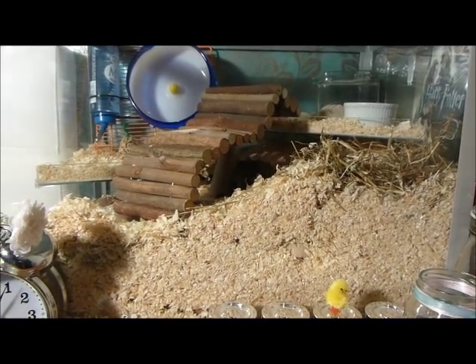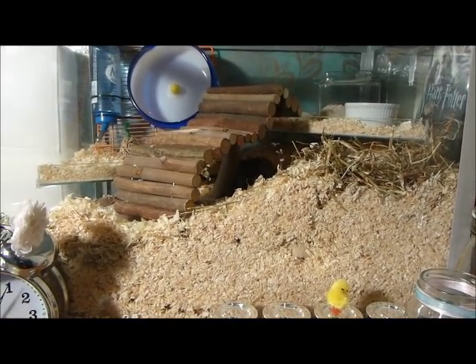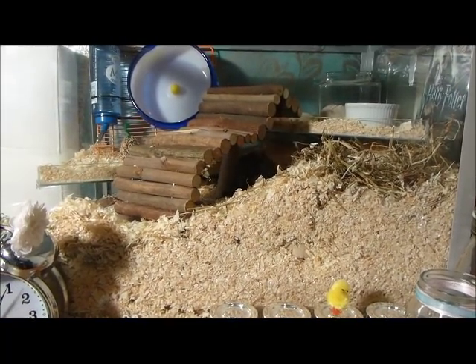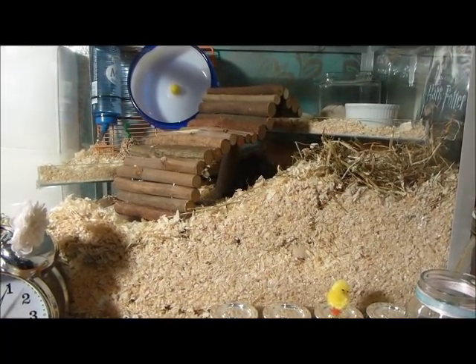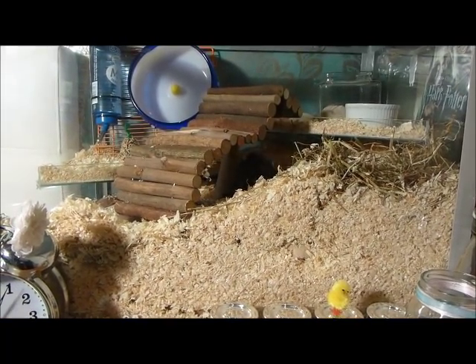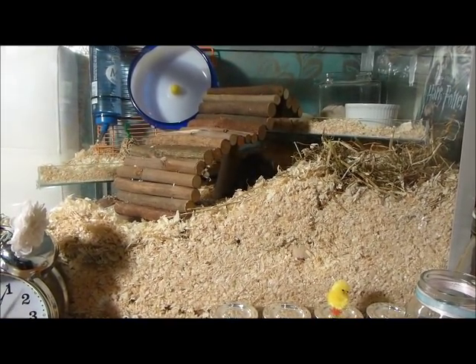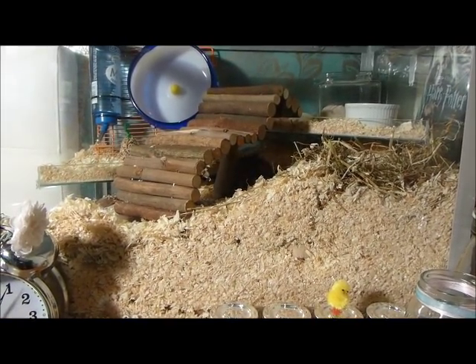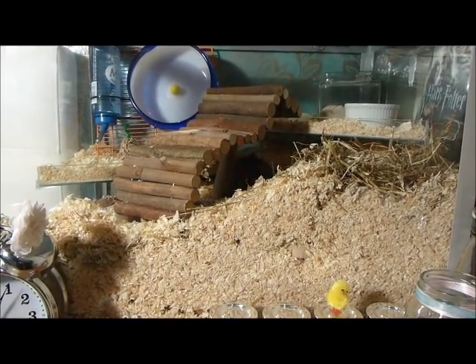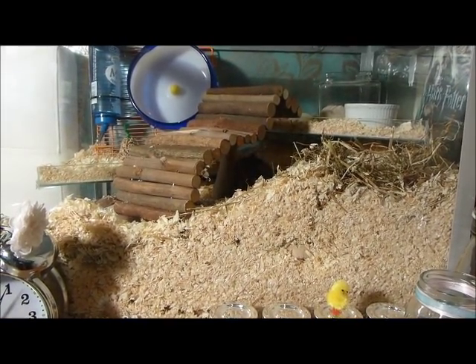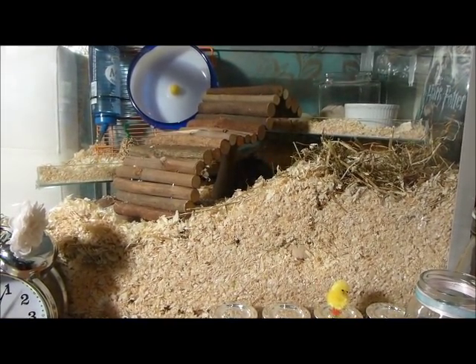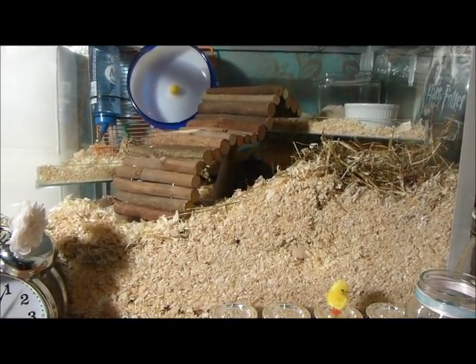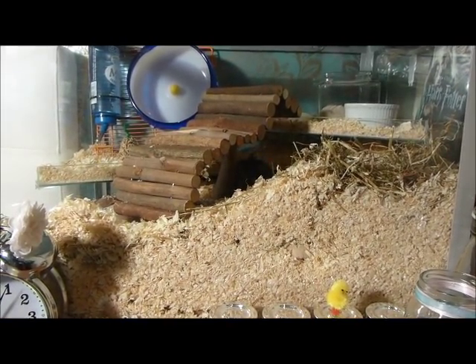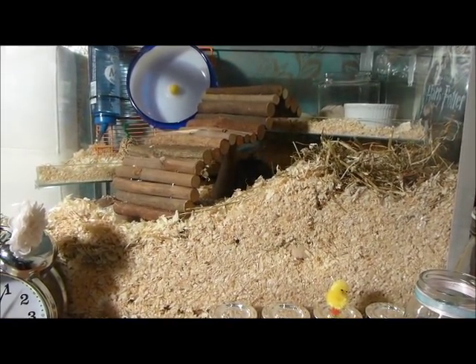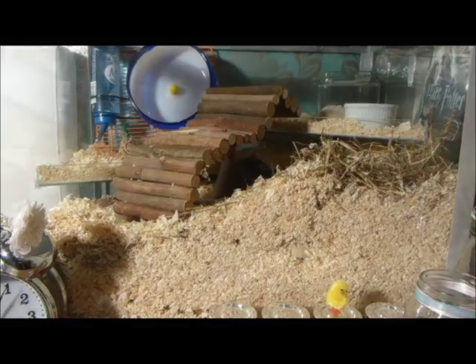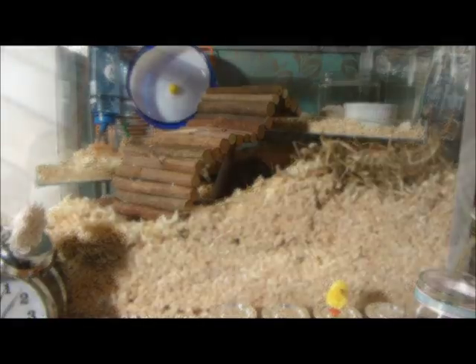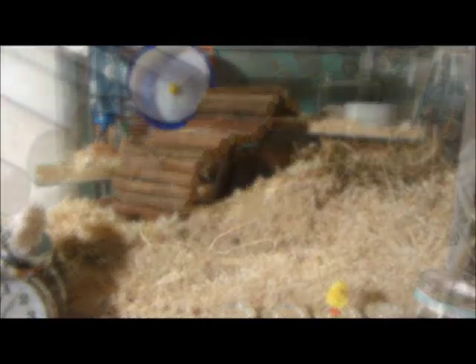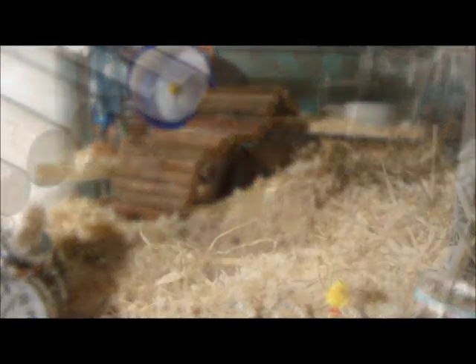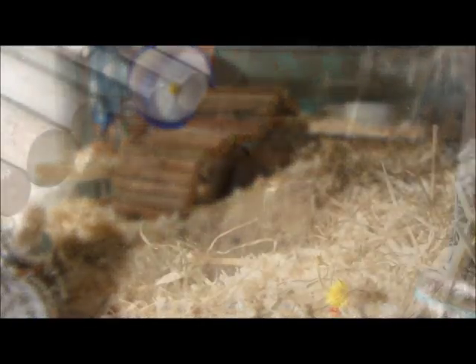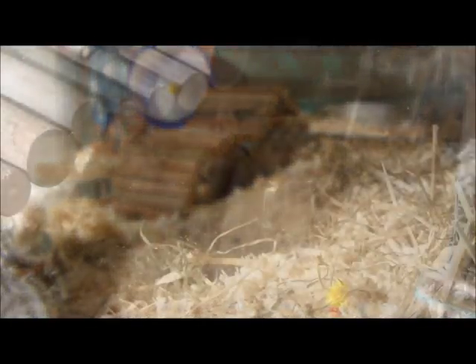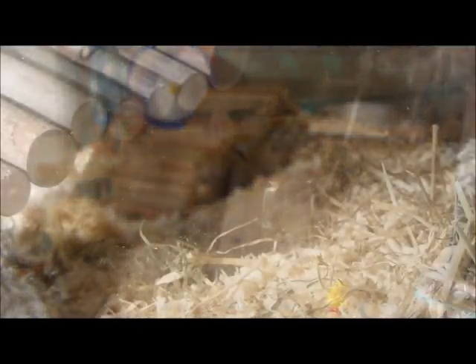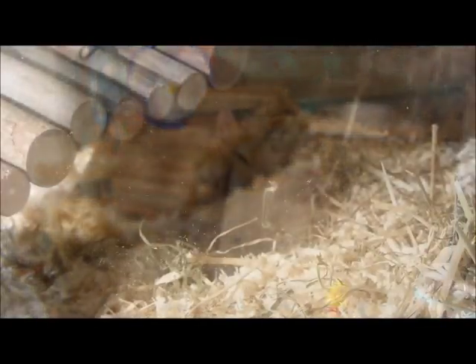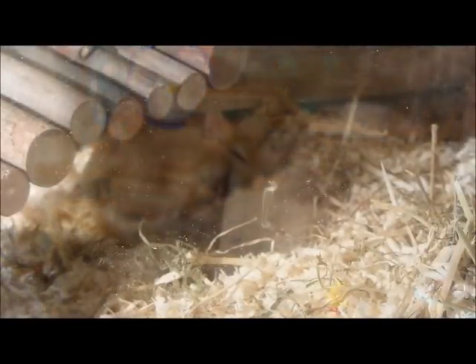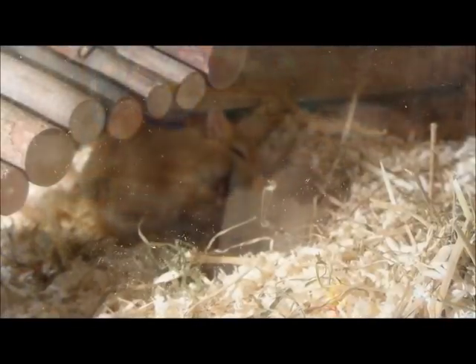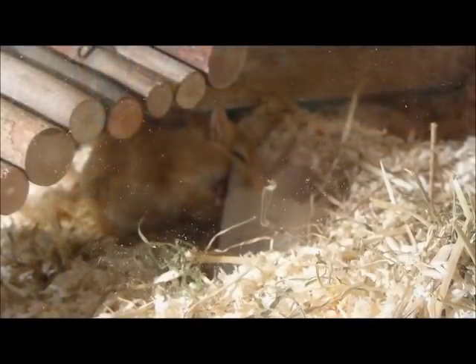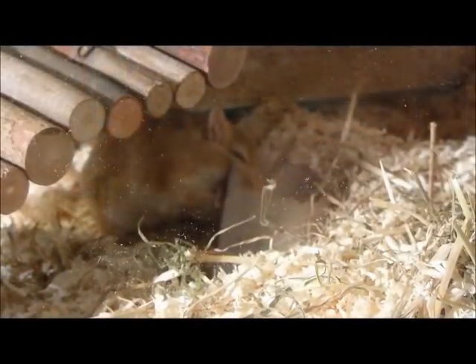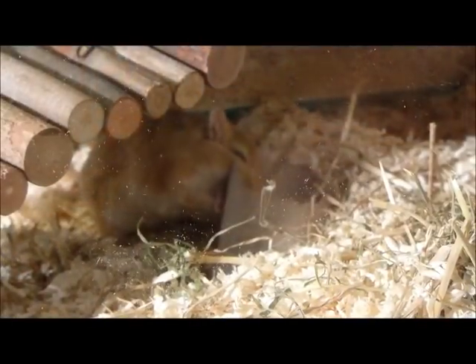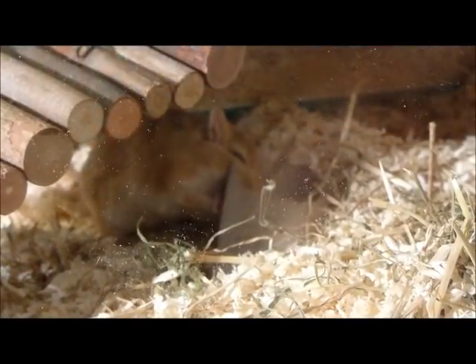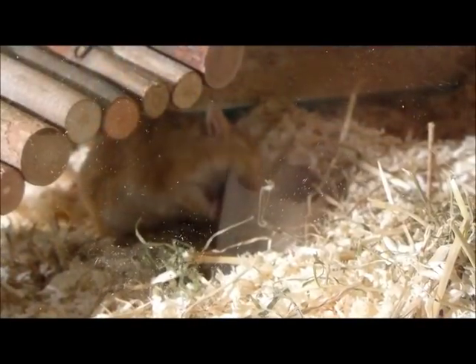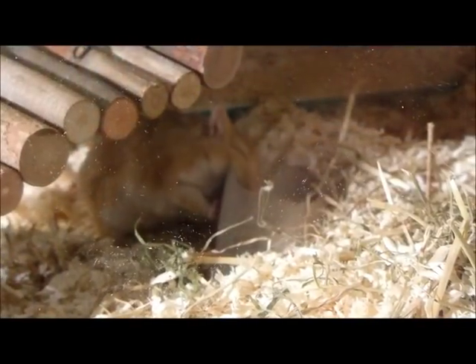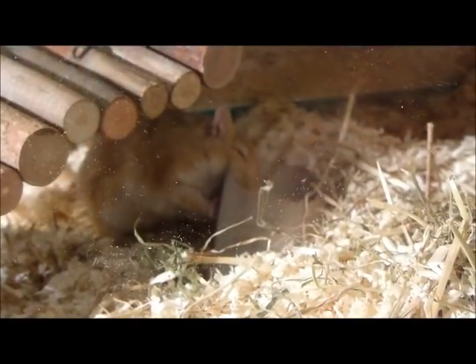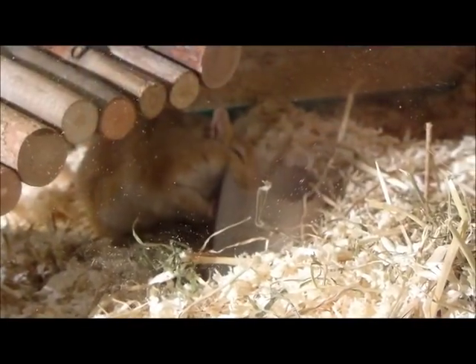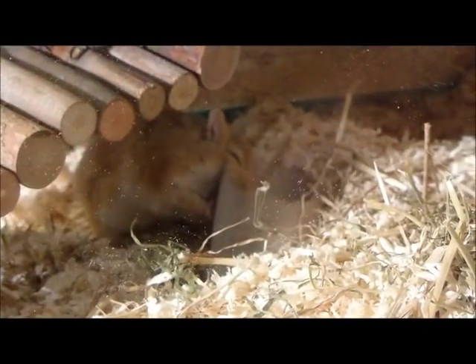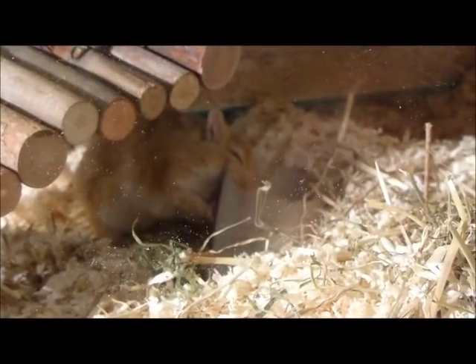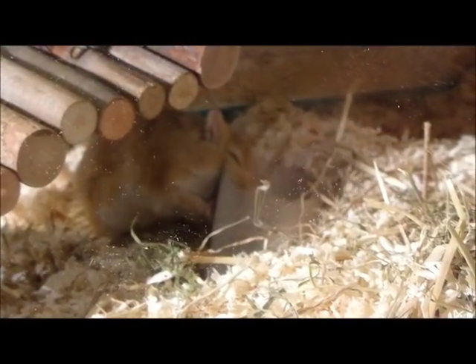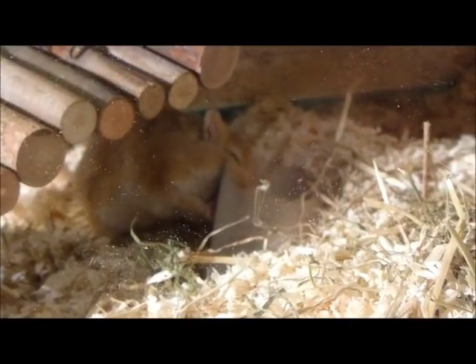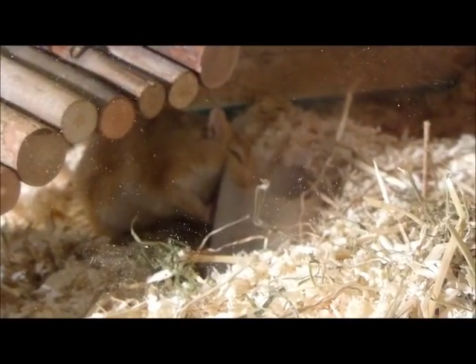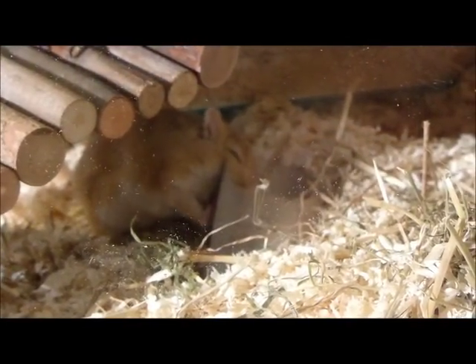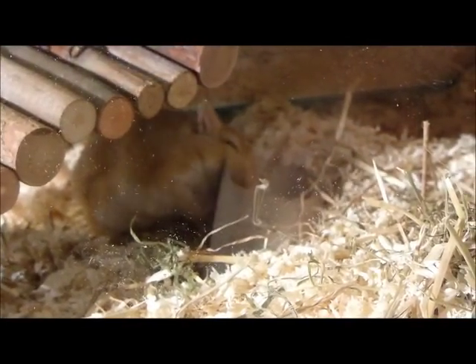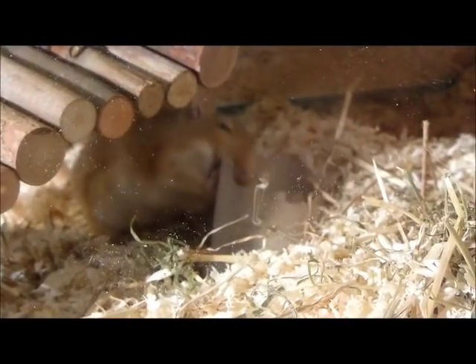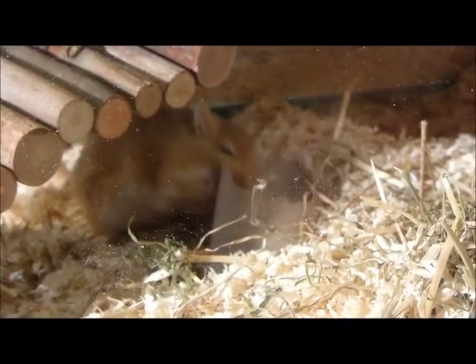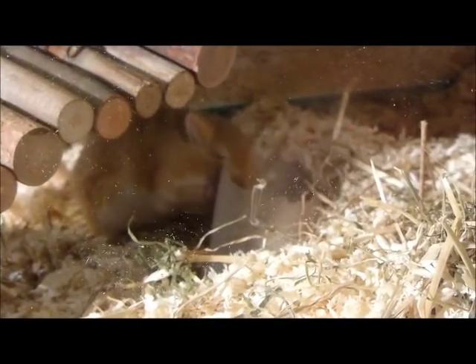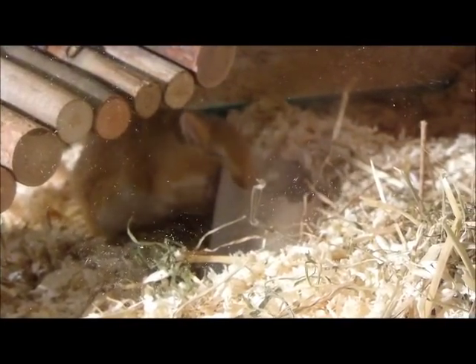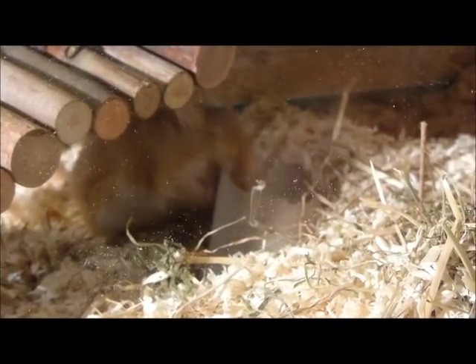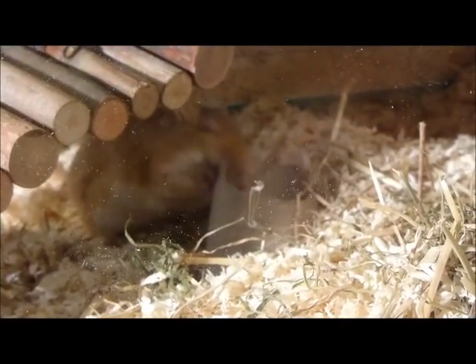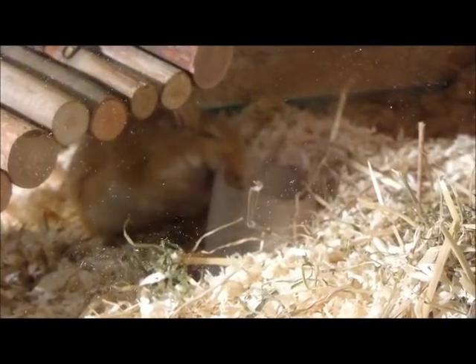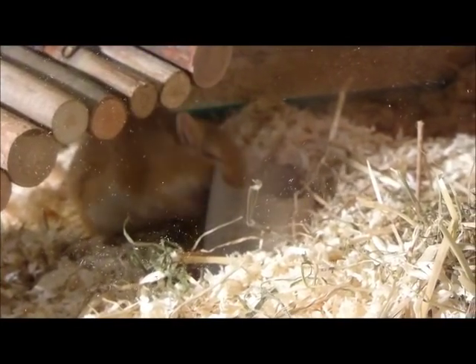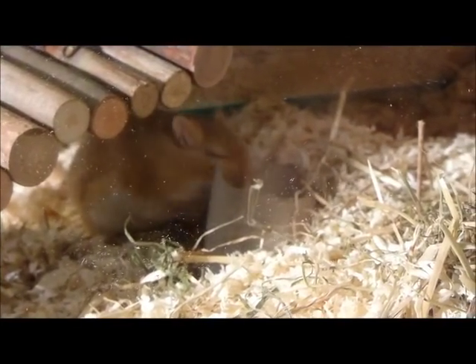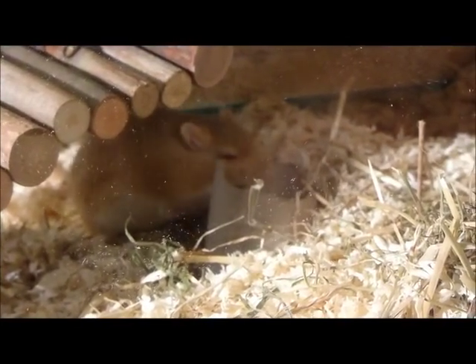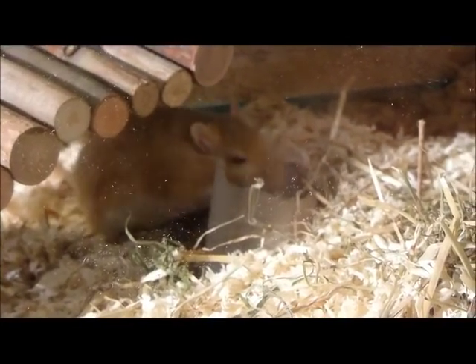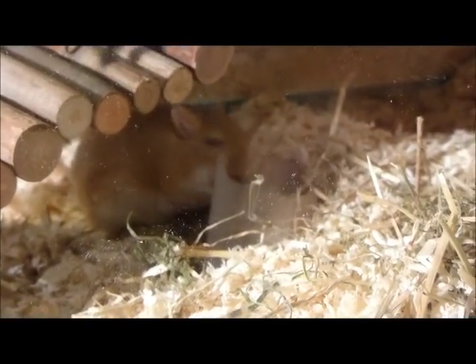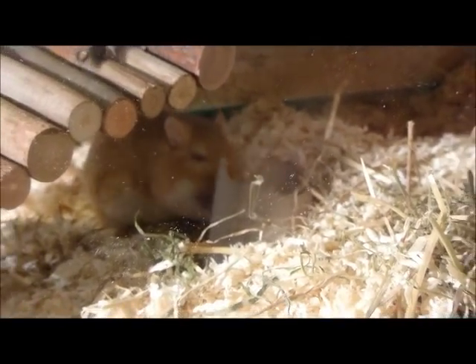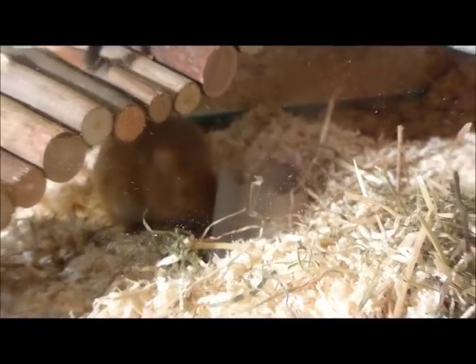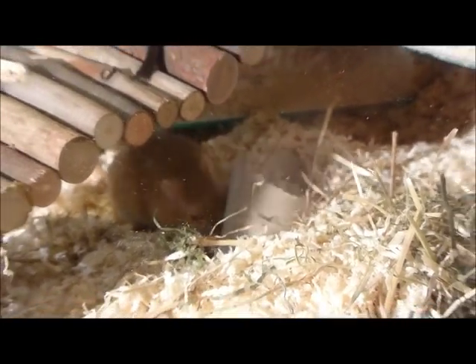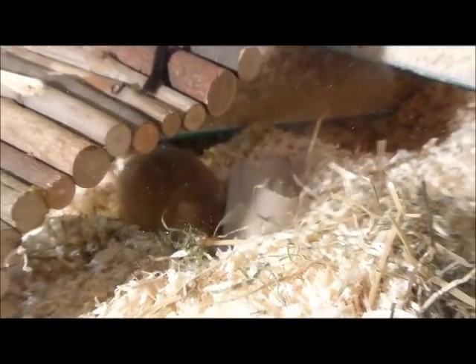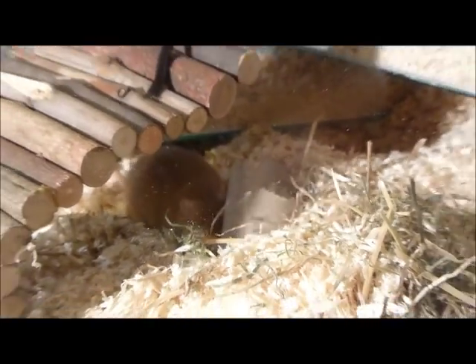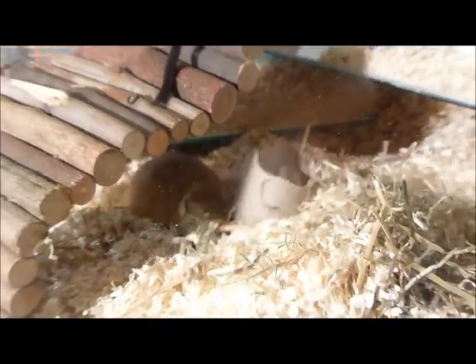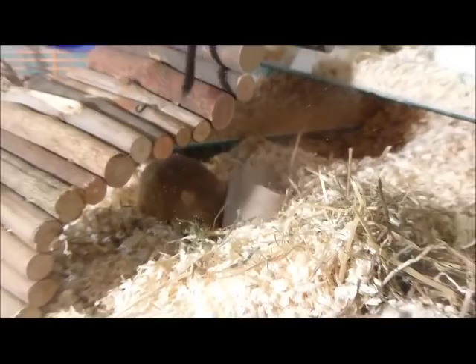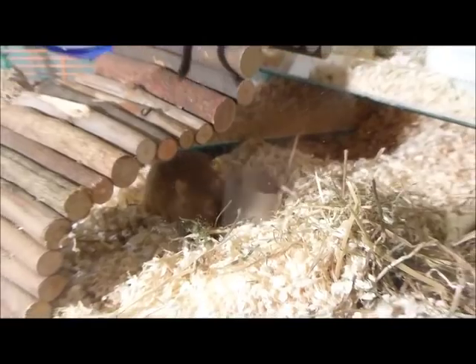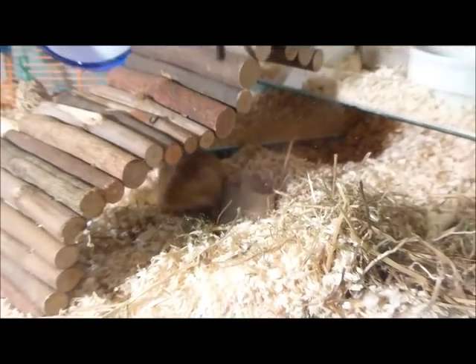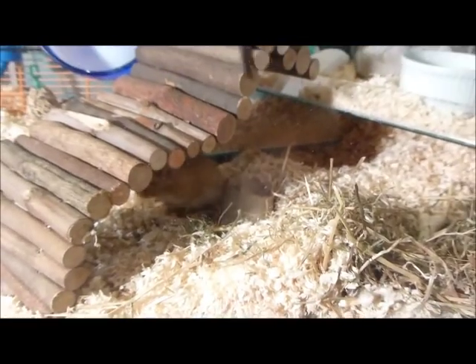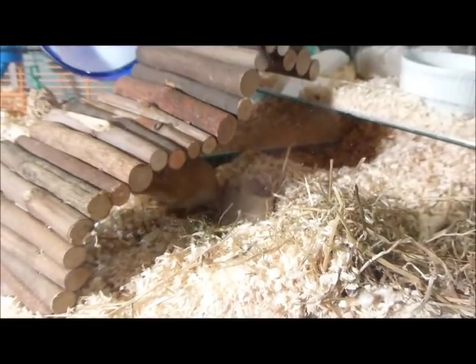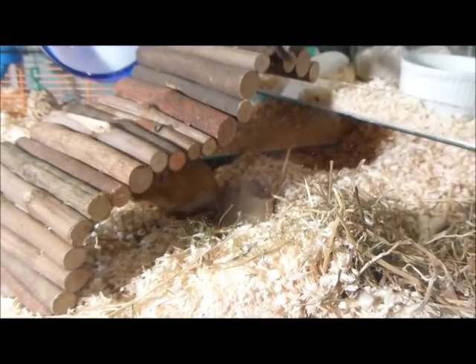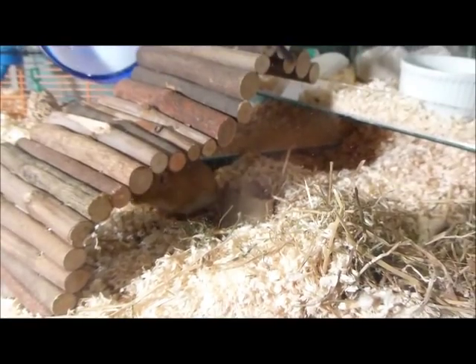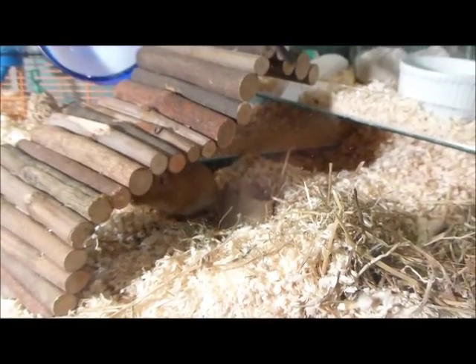Add a few toys on top of the wood shavings, such as bendy bridges, toilet paper tubes, and large clean glass jars, which make great hides and are very inexpensive.